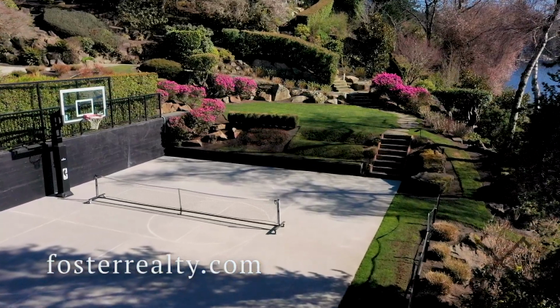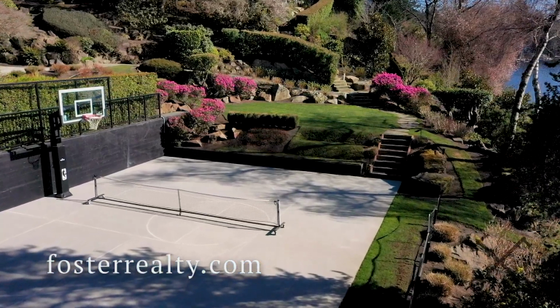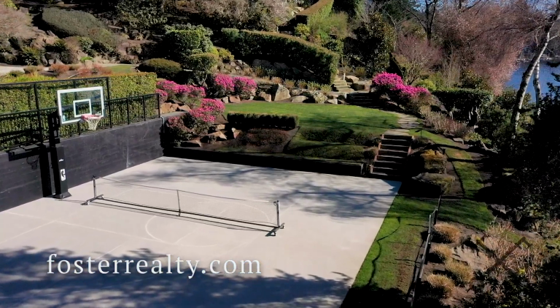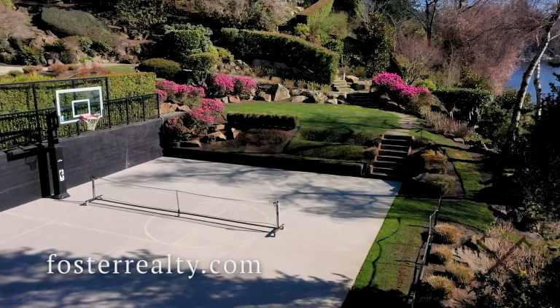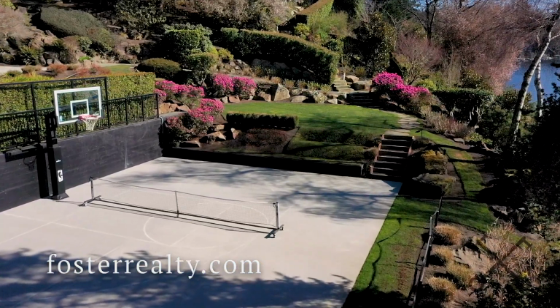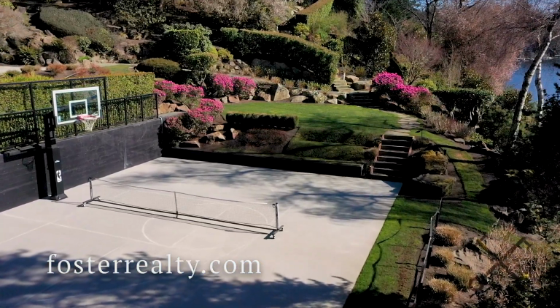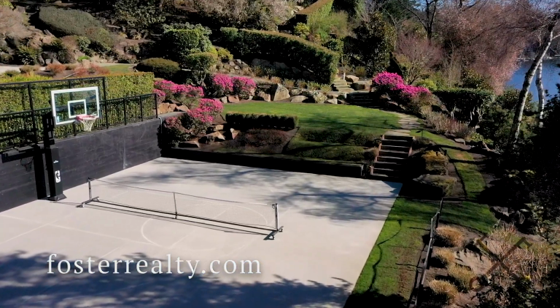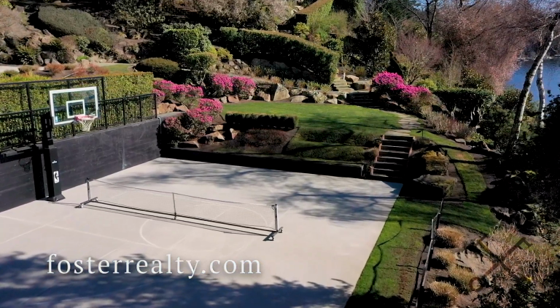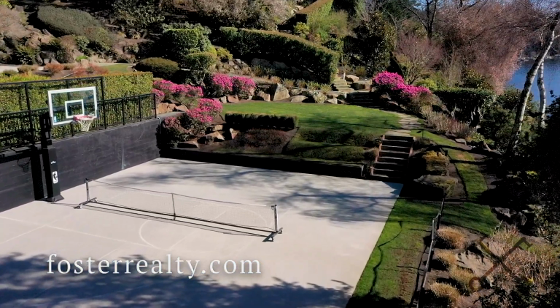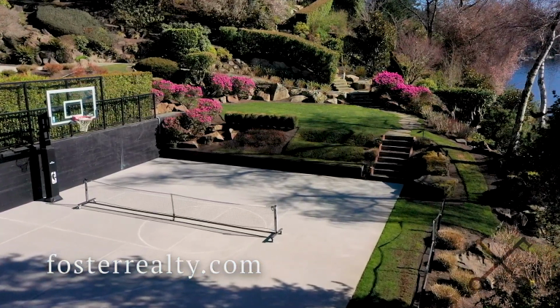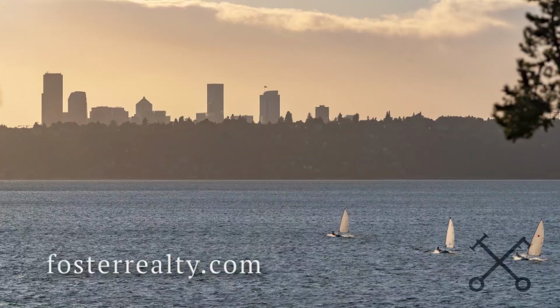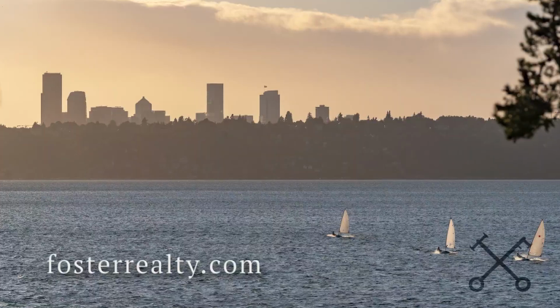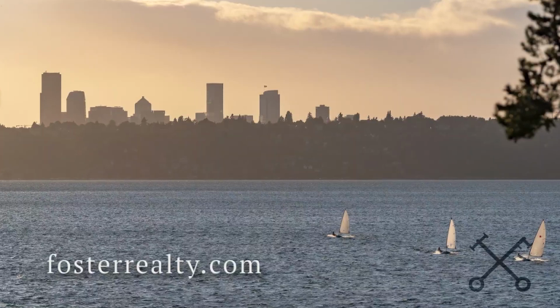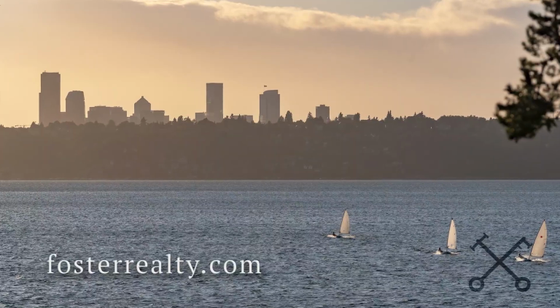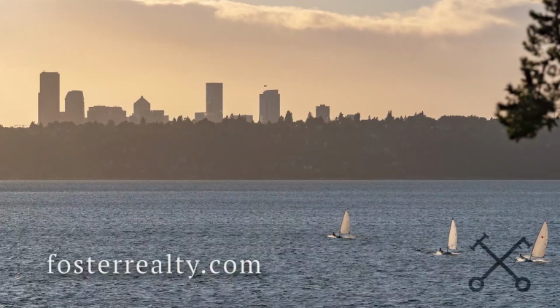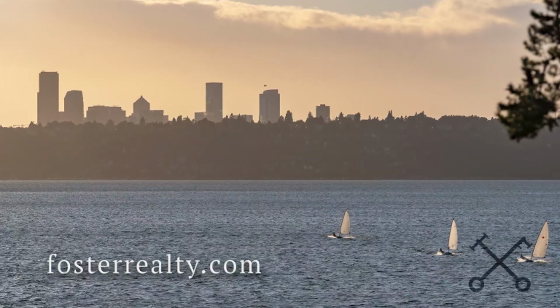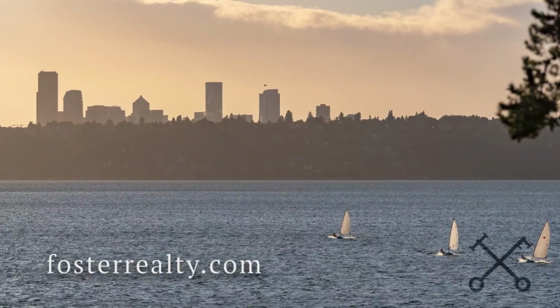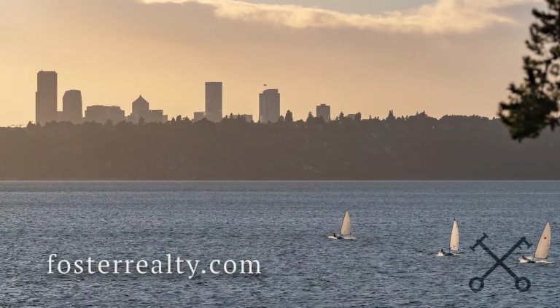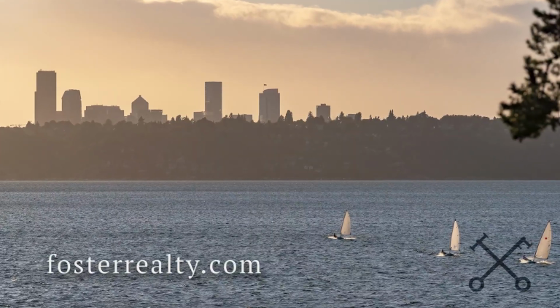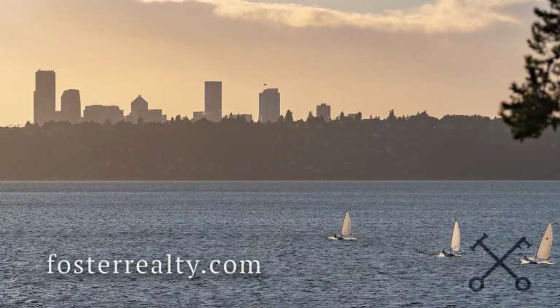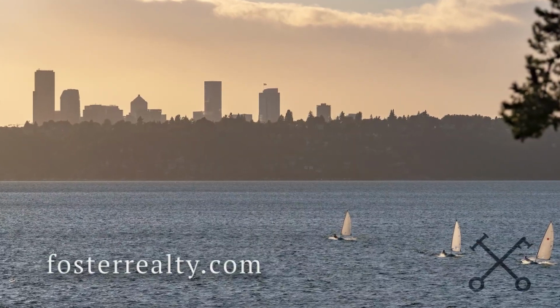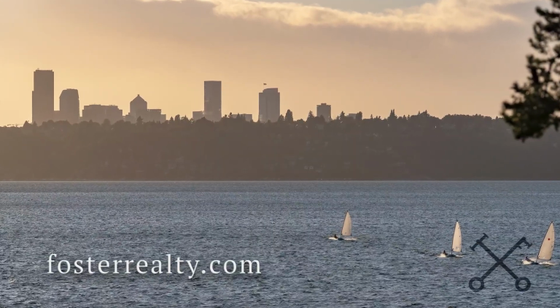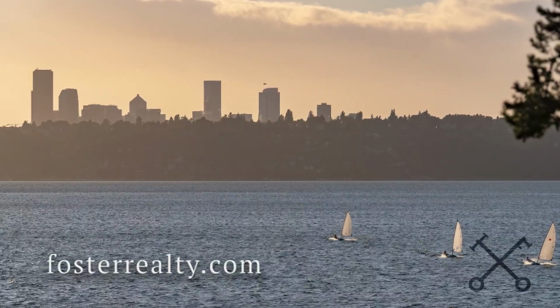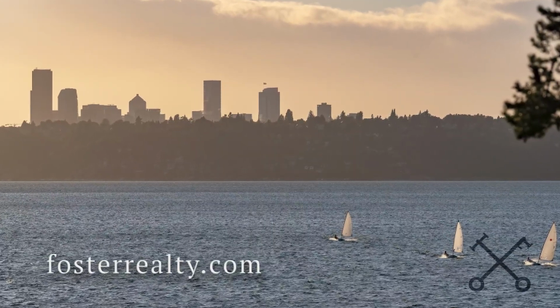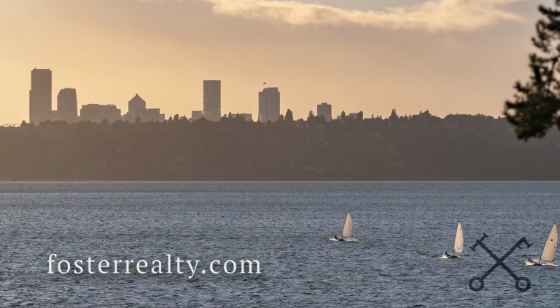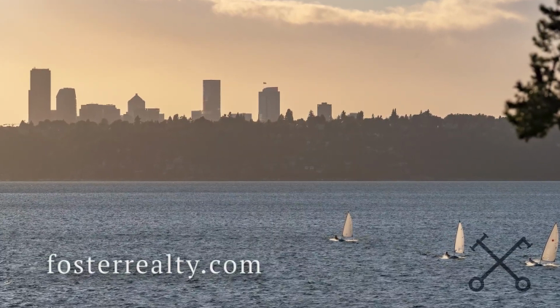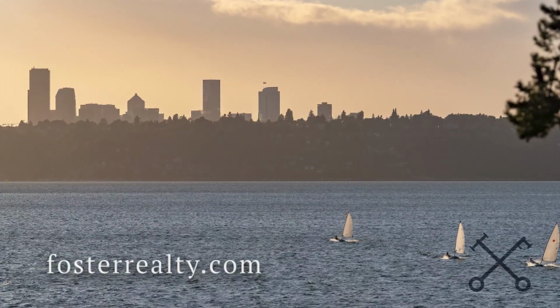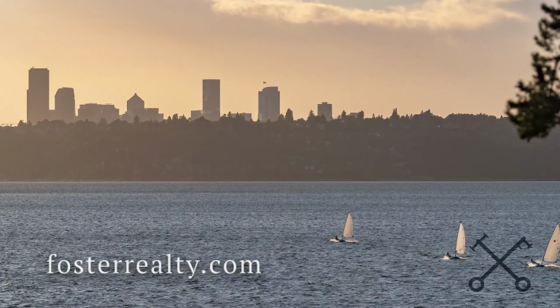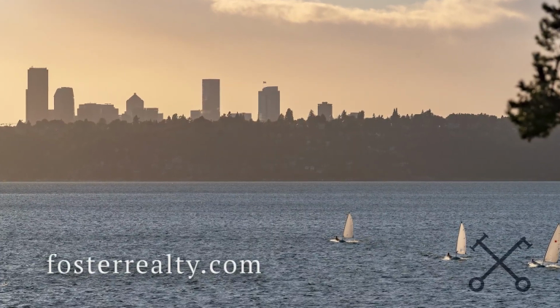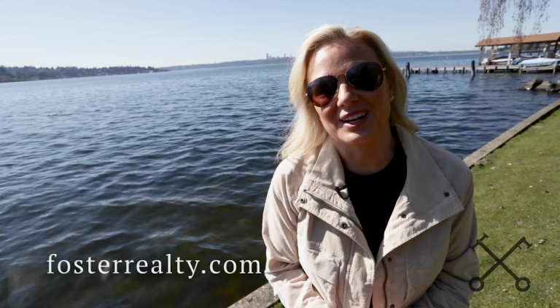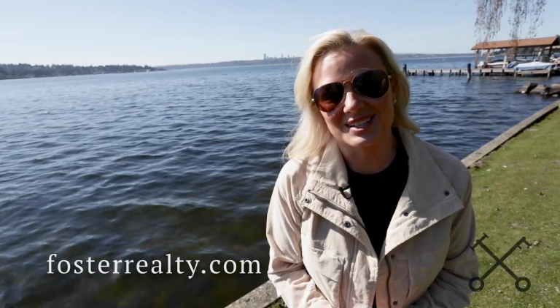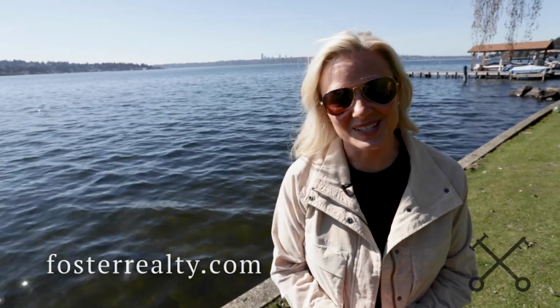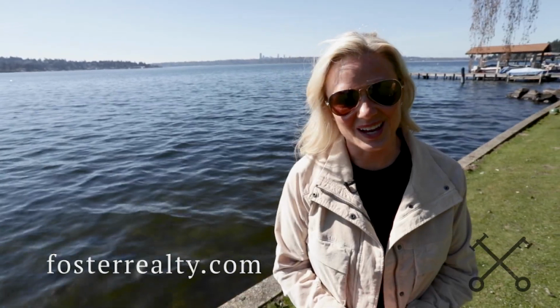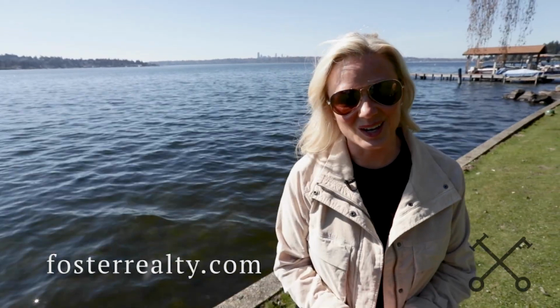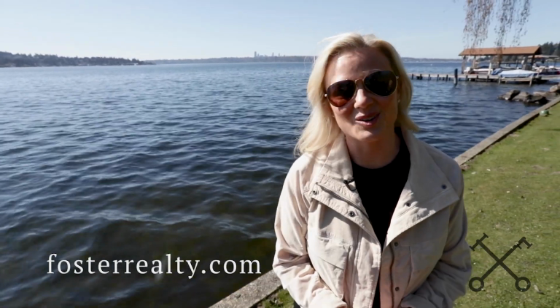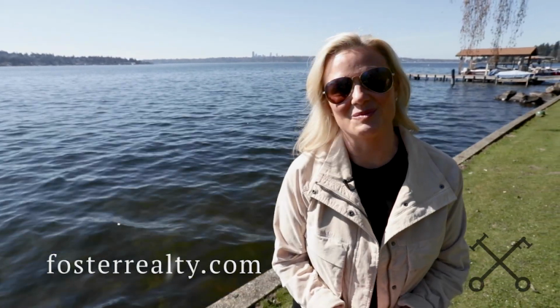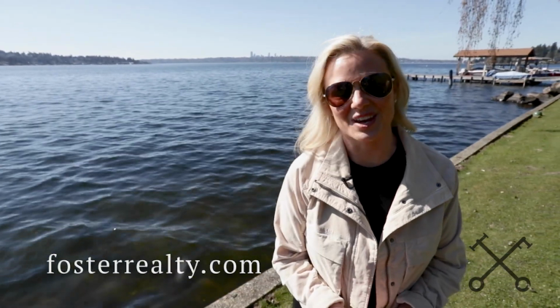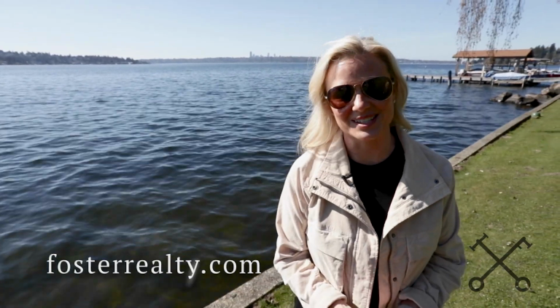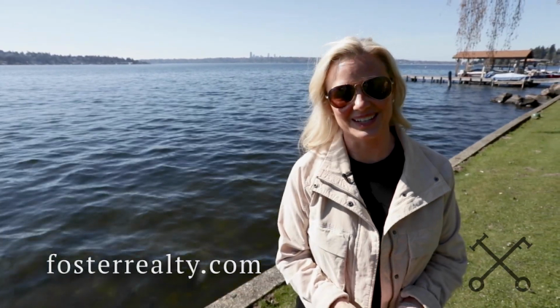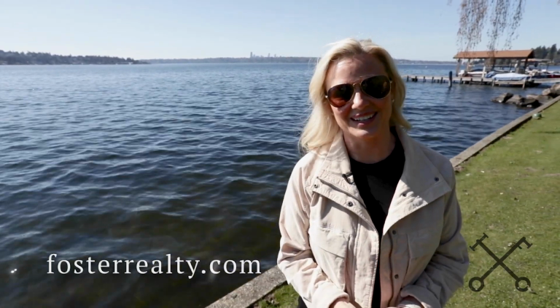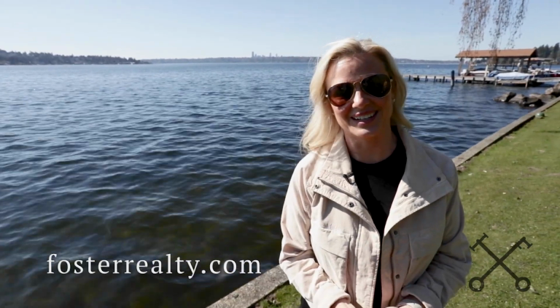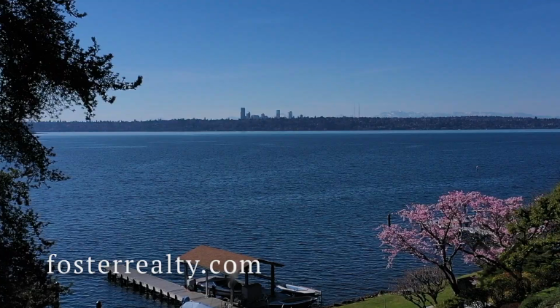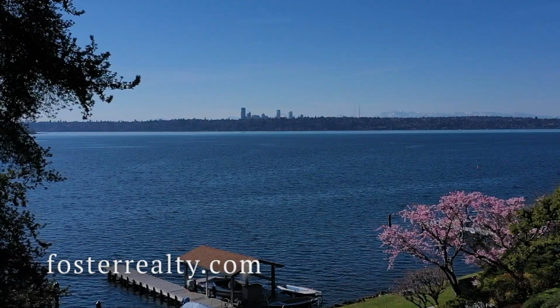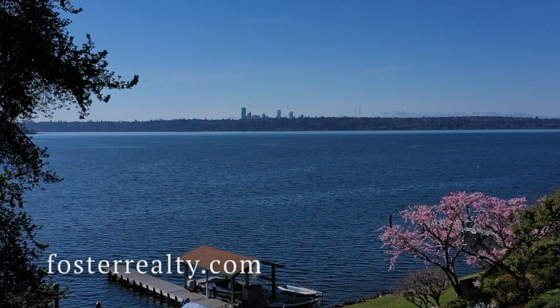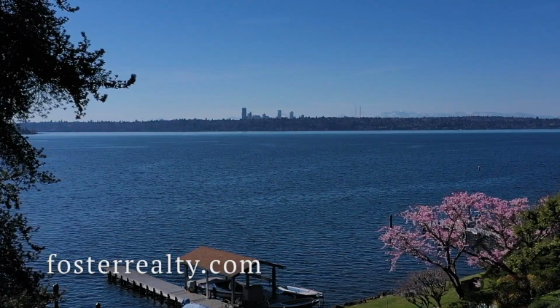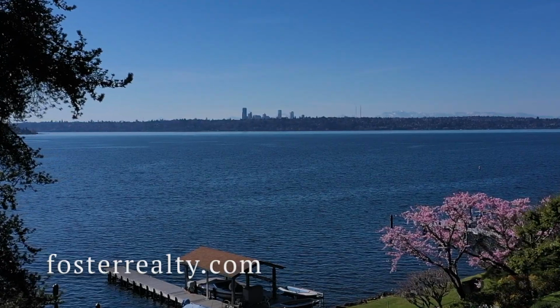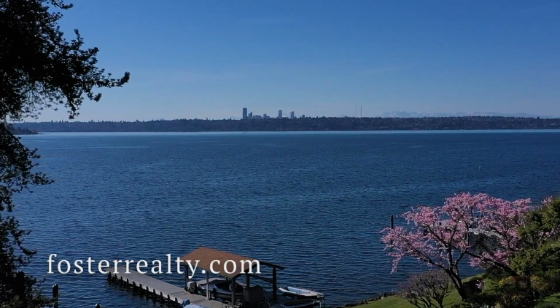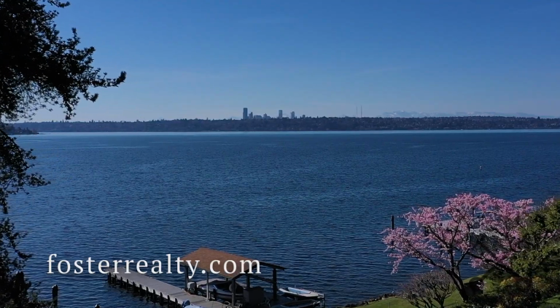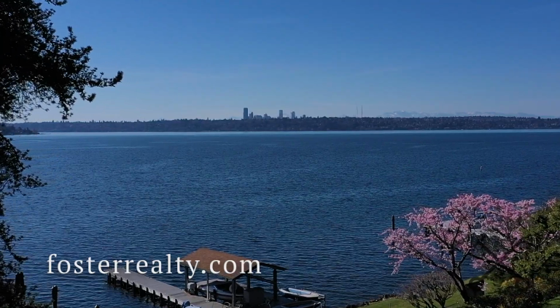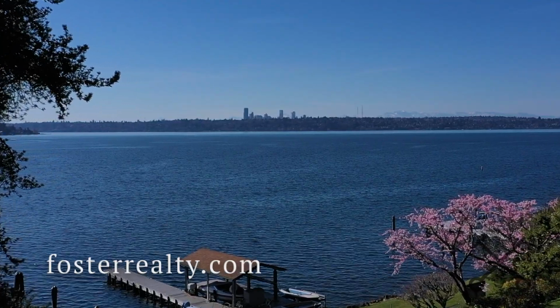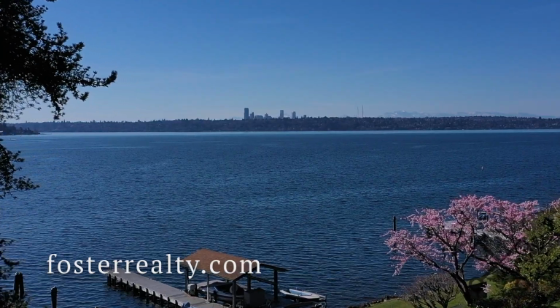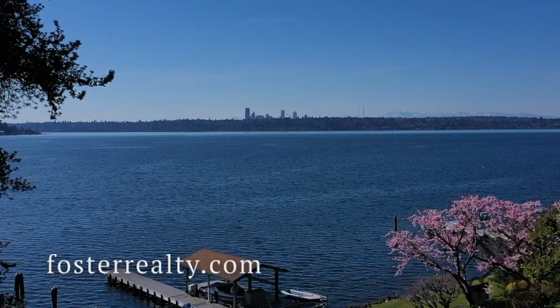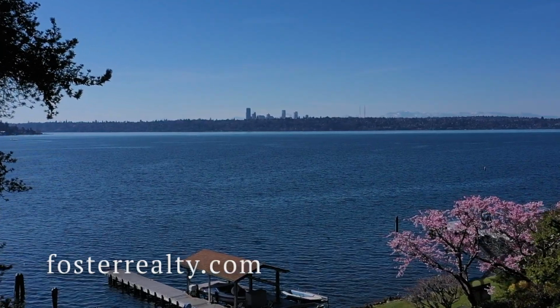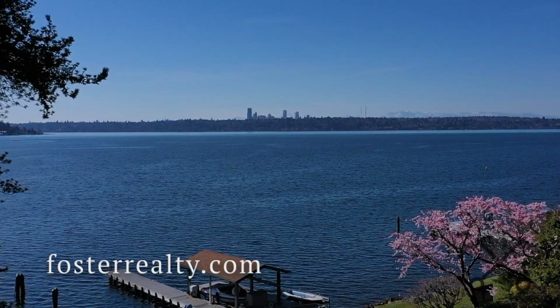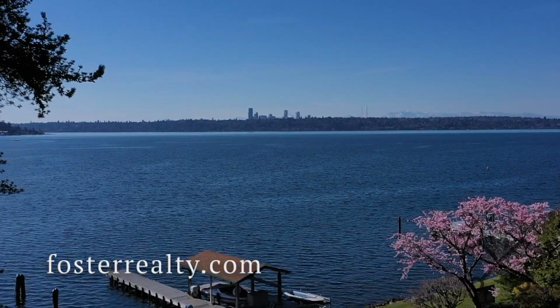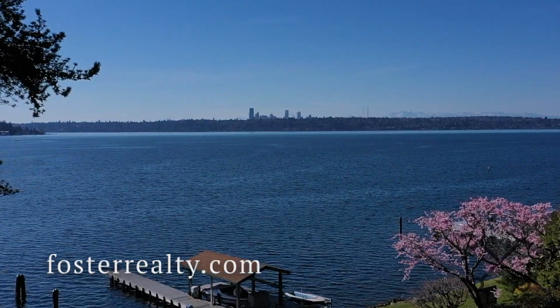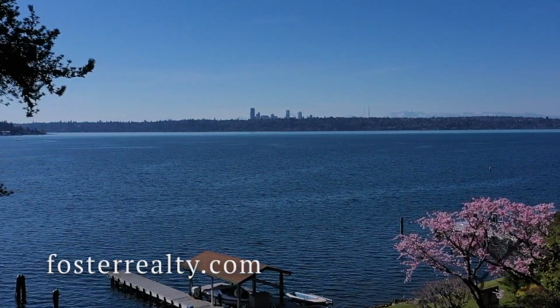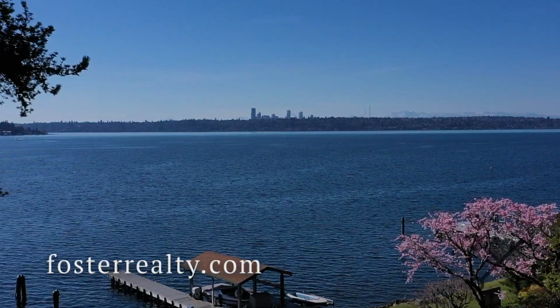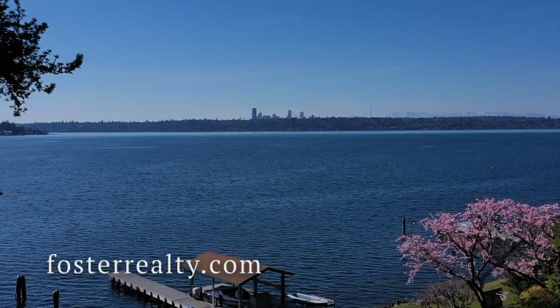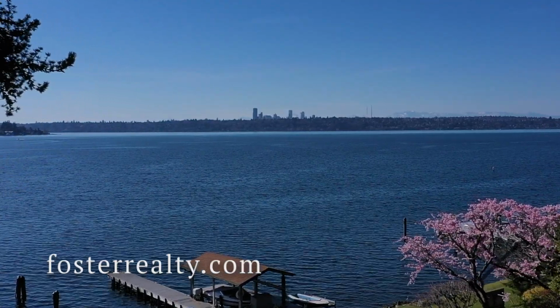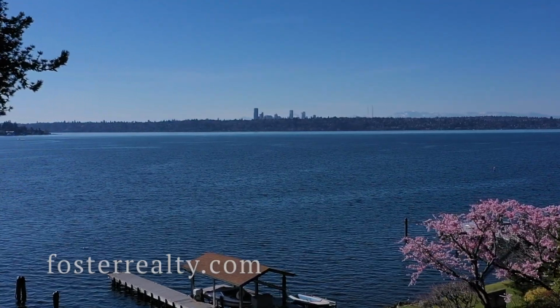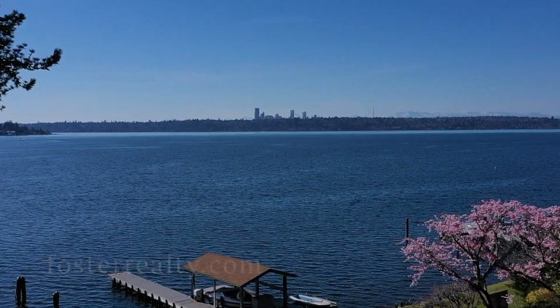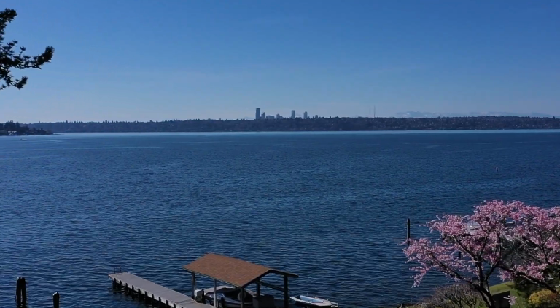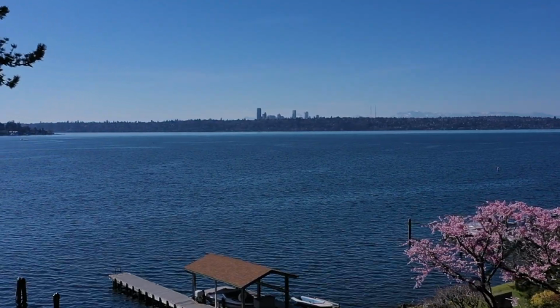Terry and I would love to show you this property in person so you can experience how amazing it is. So reach out to us and we'll set up a private showing.